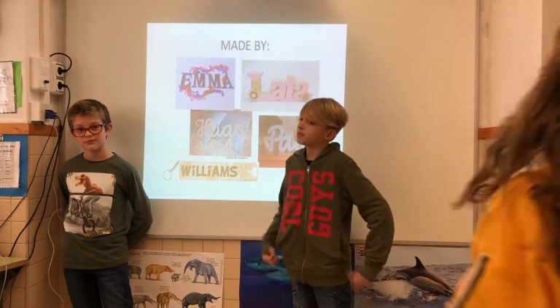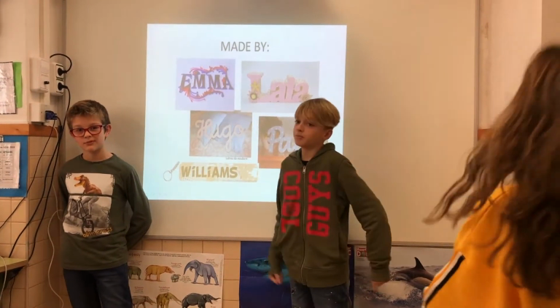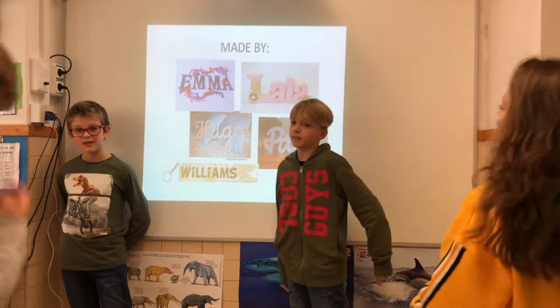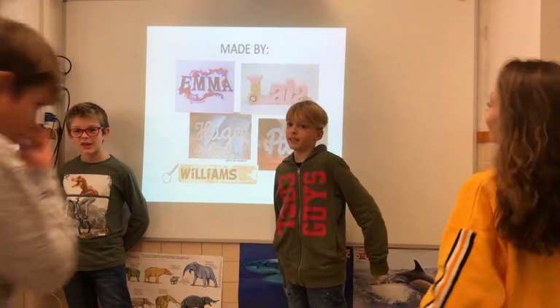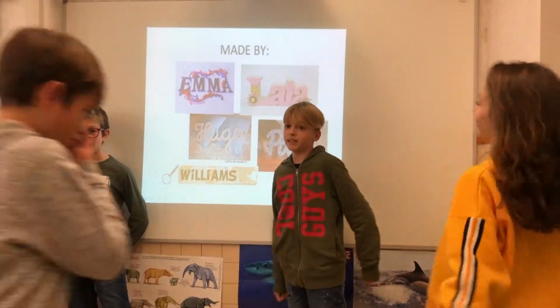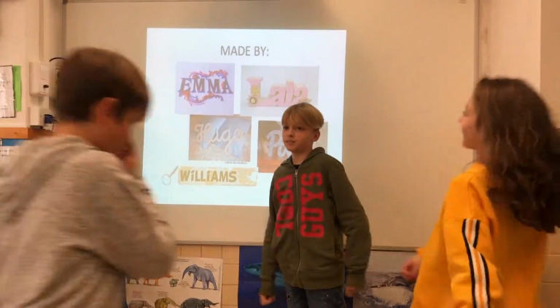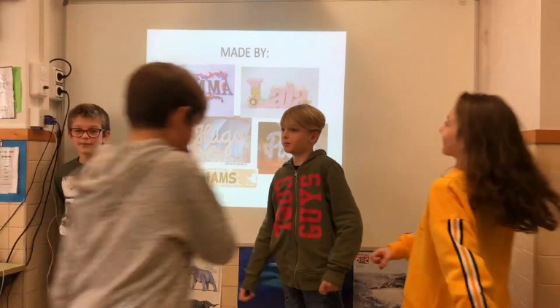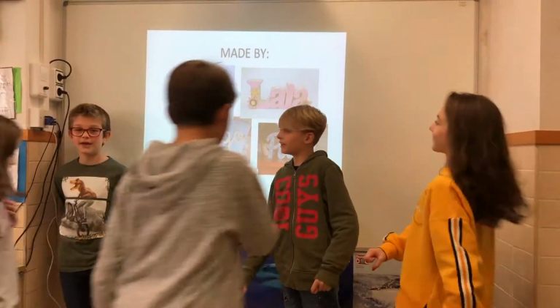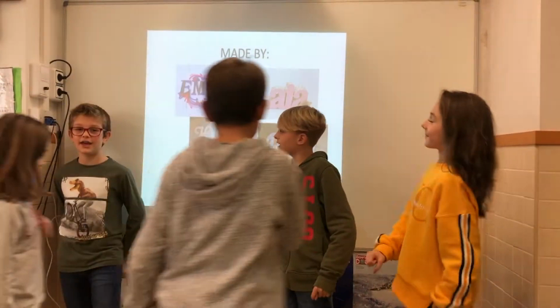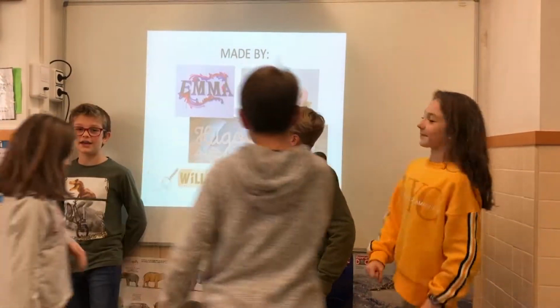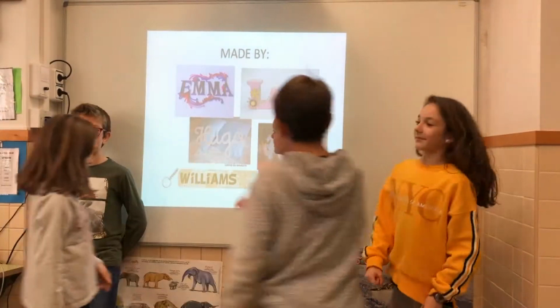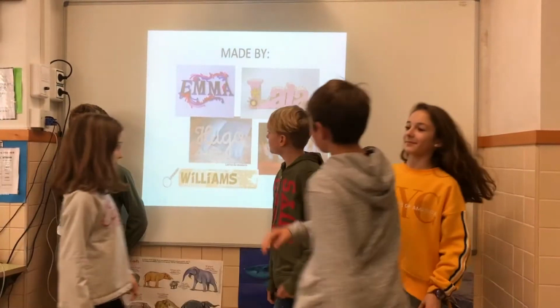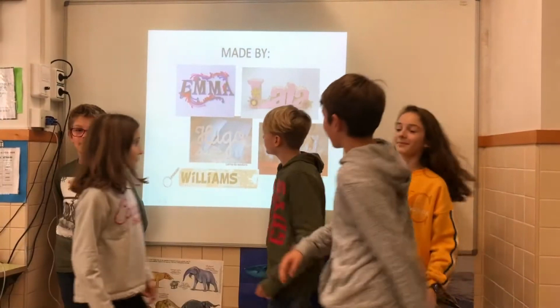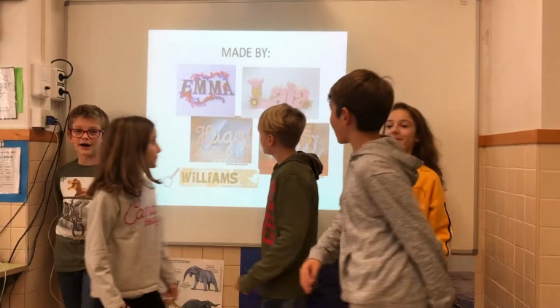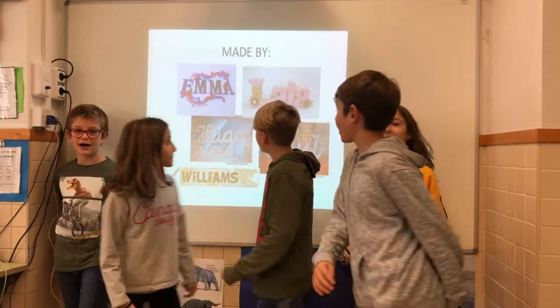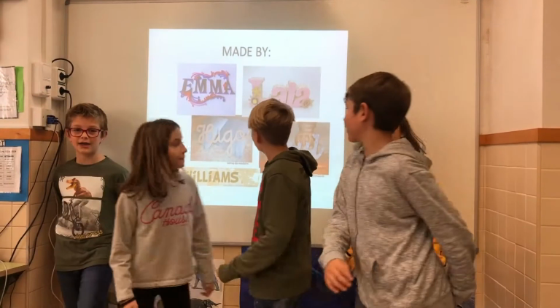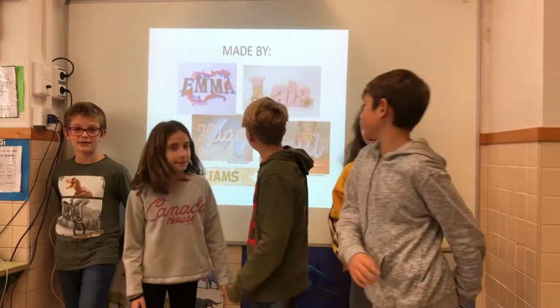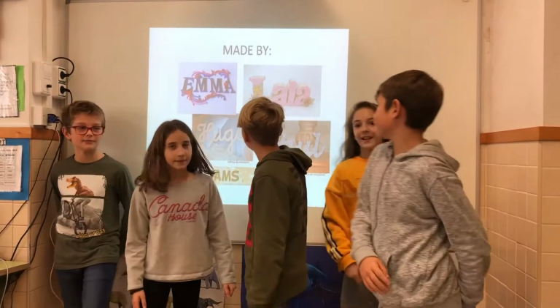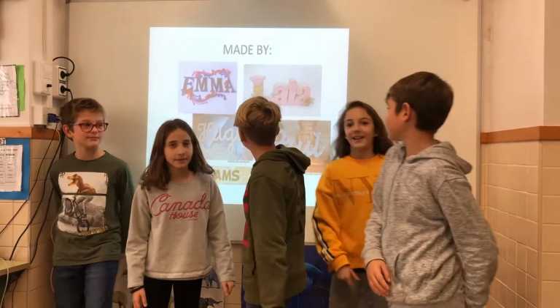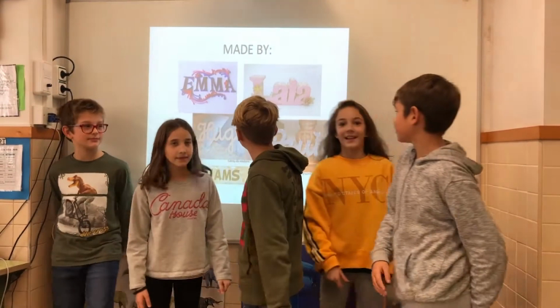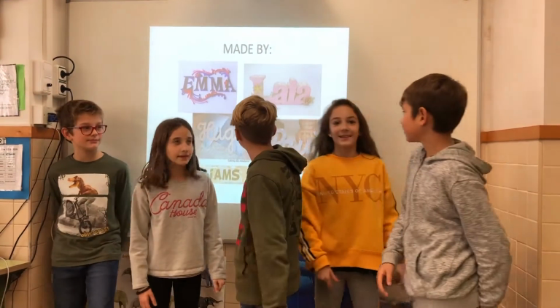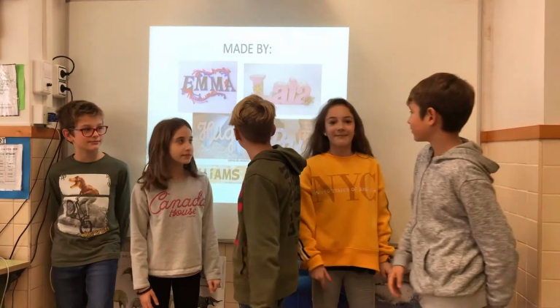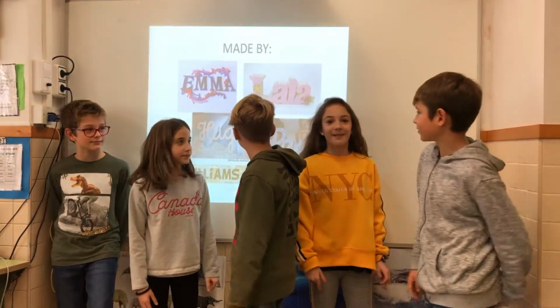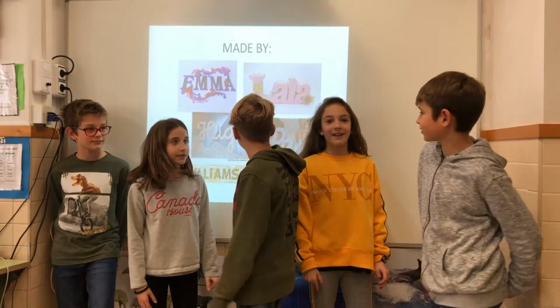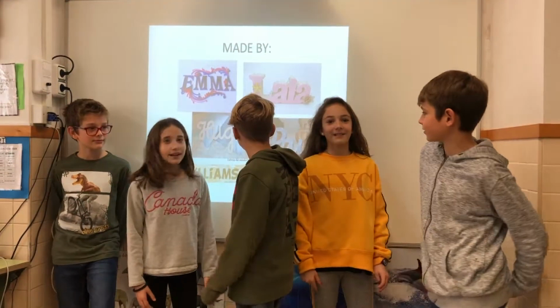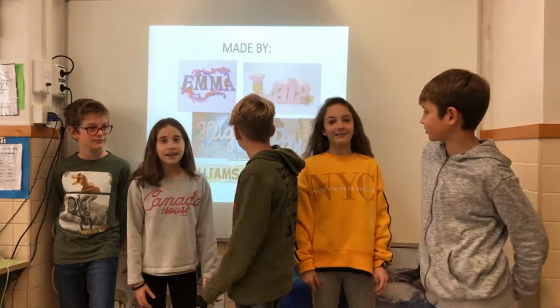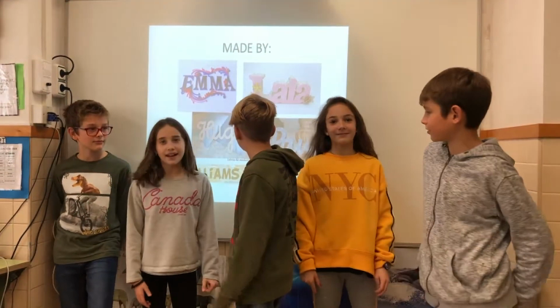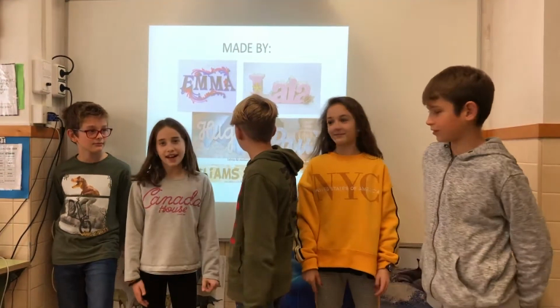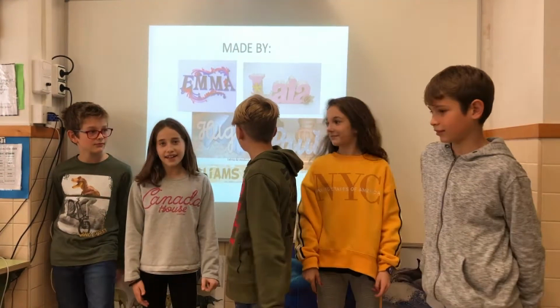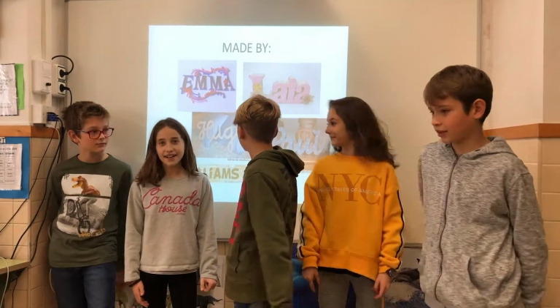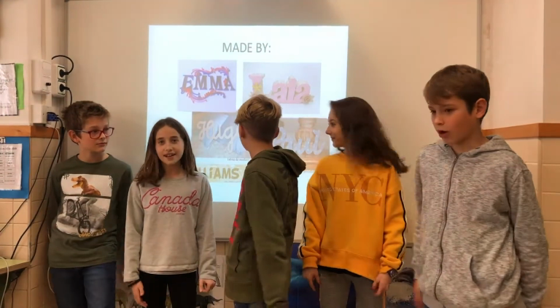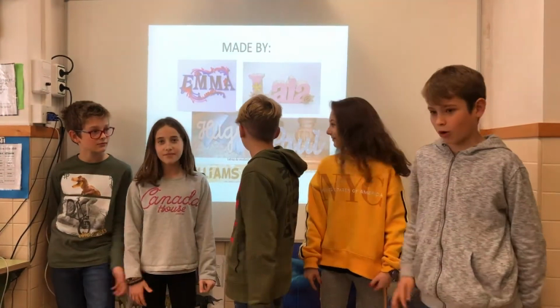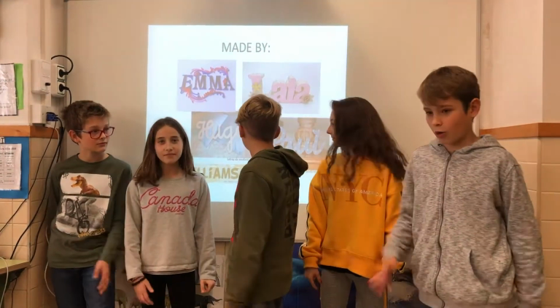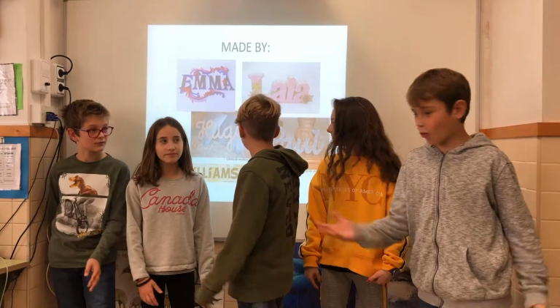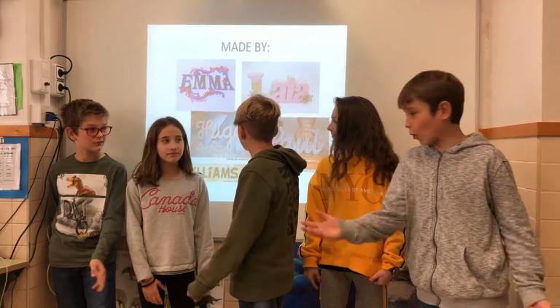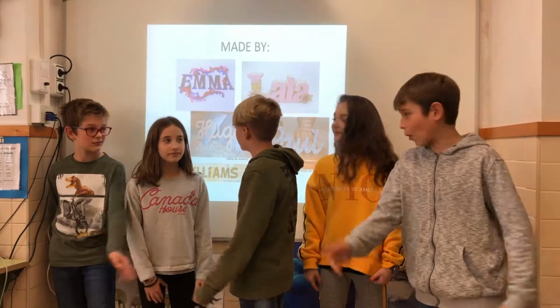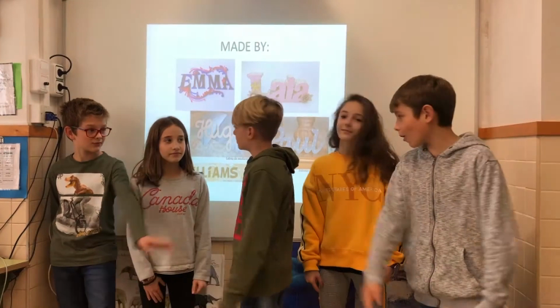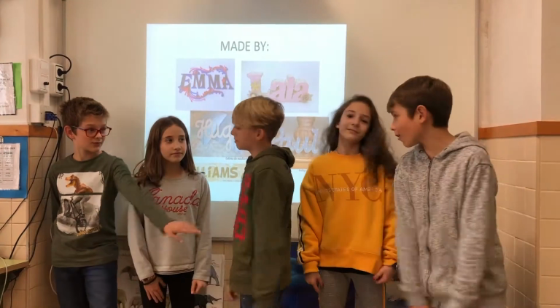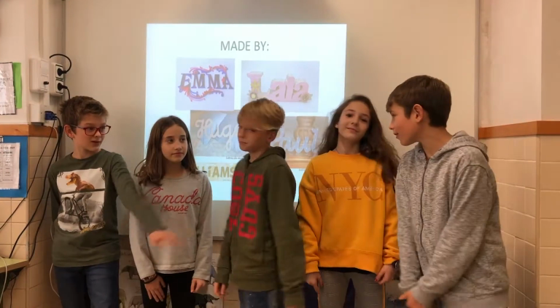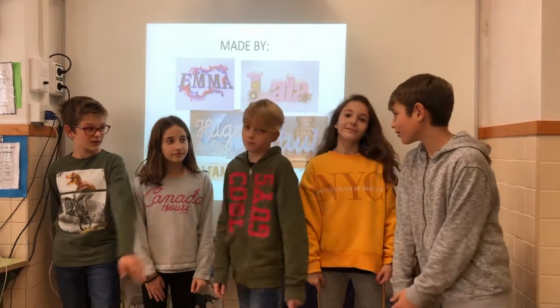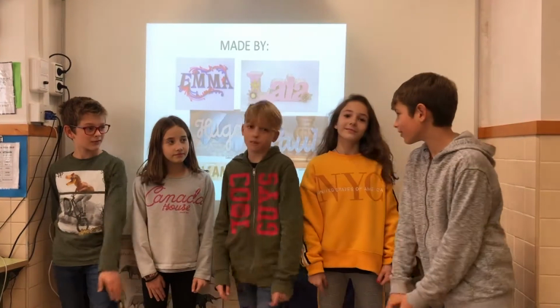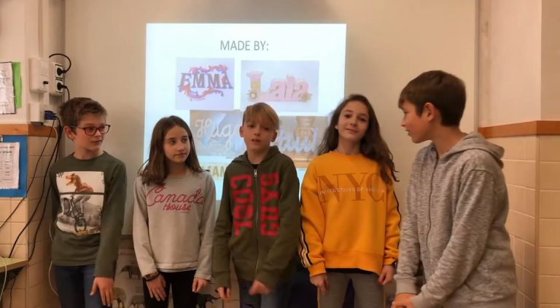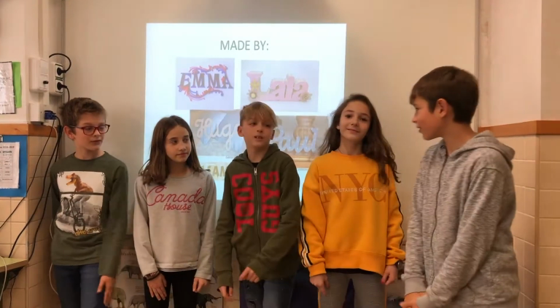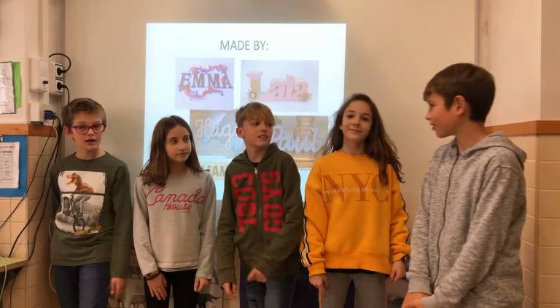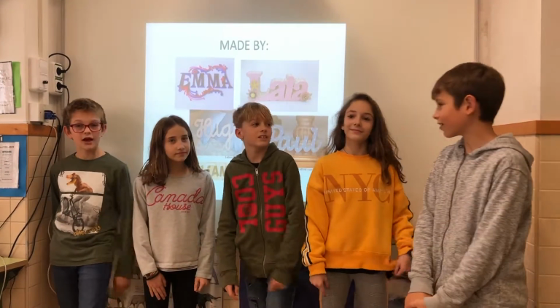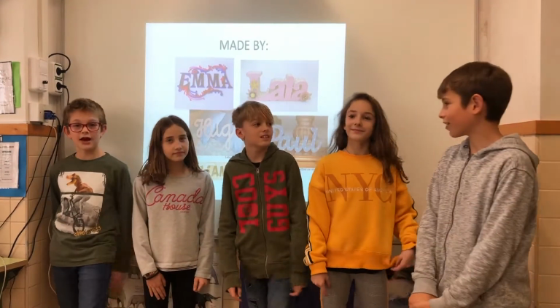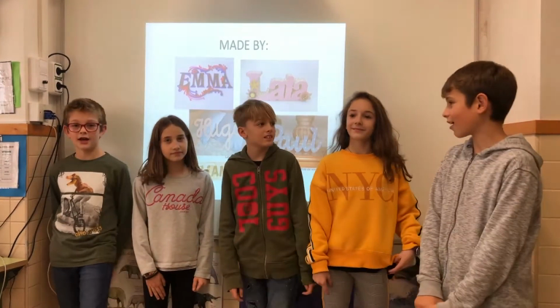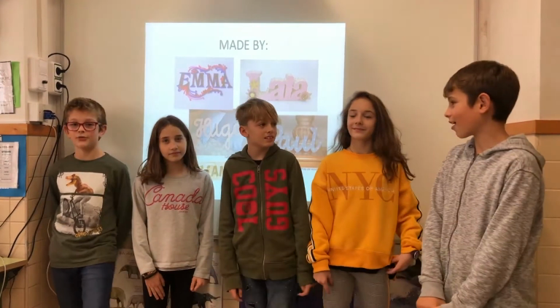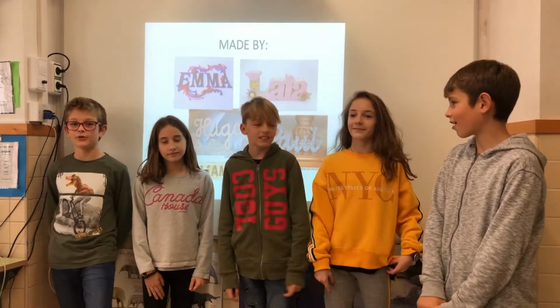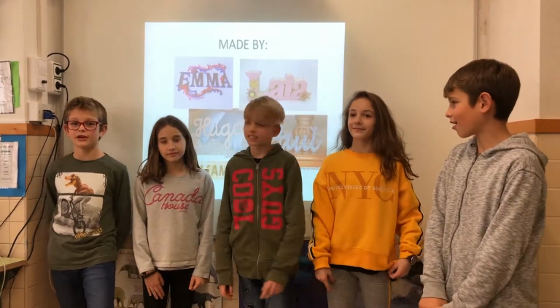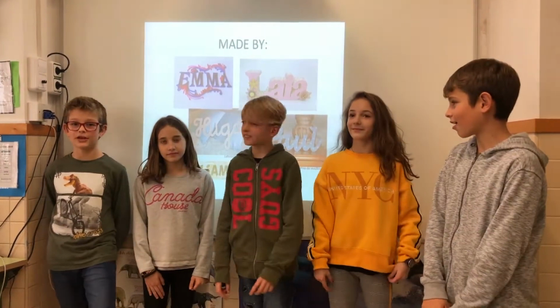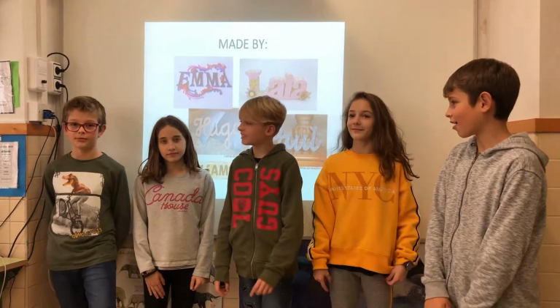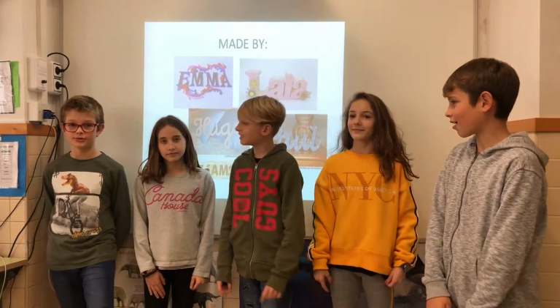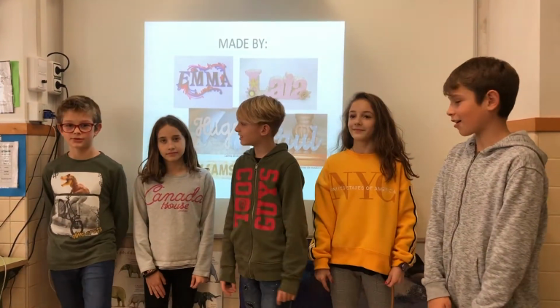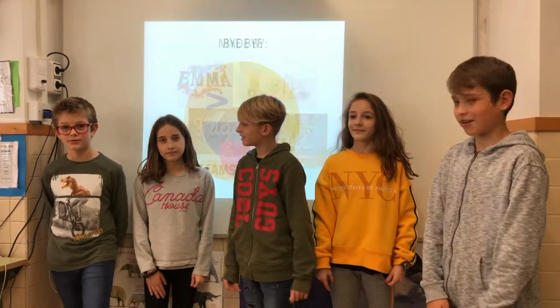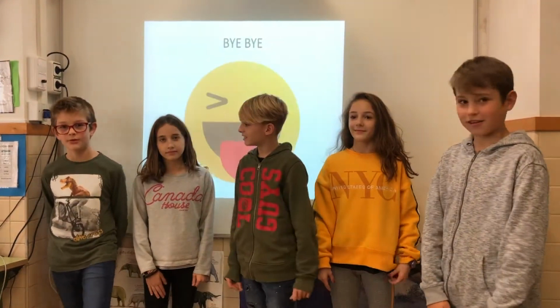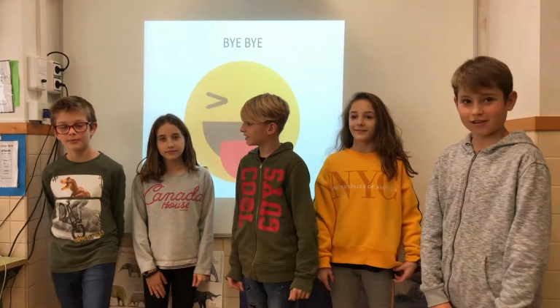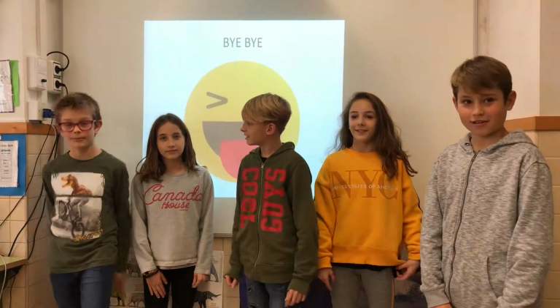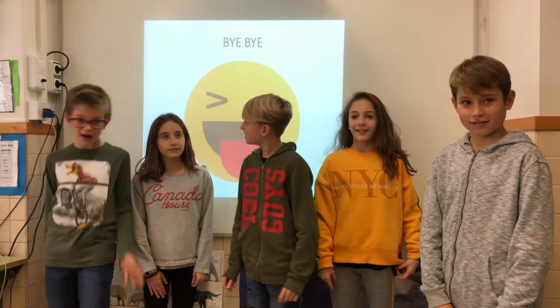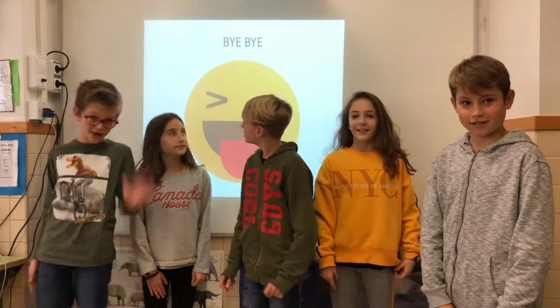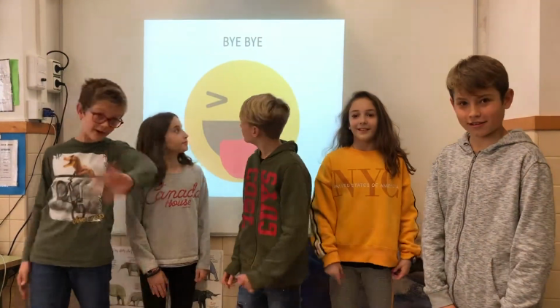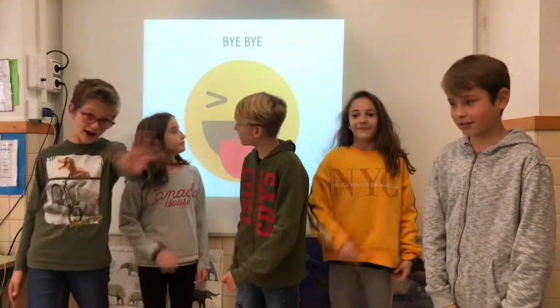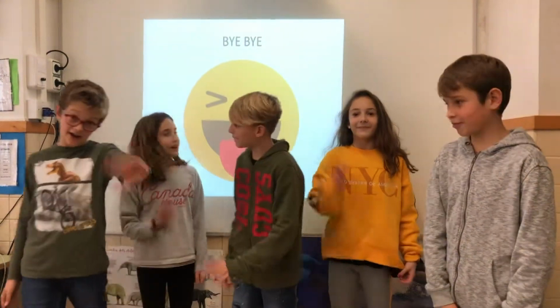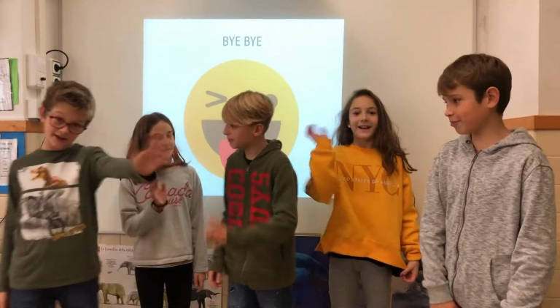Made by Emma, Laia, Hugo, Thor and Williams. Bye-bye!